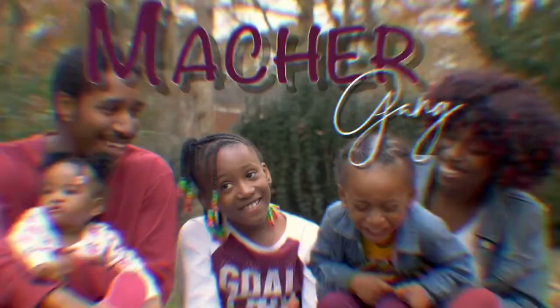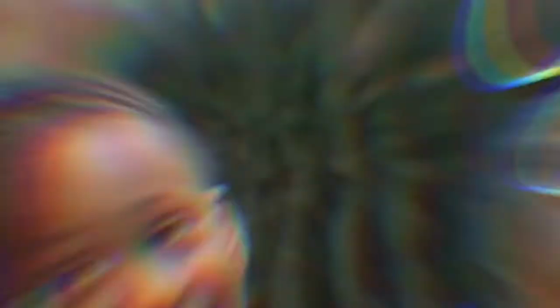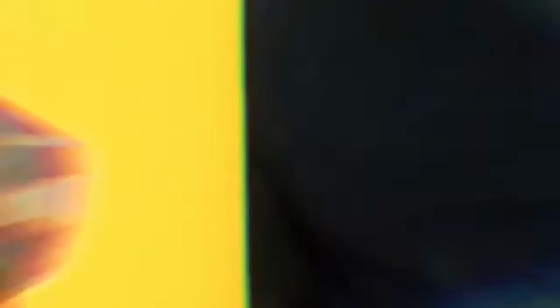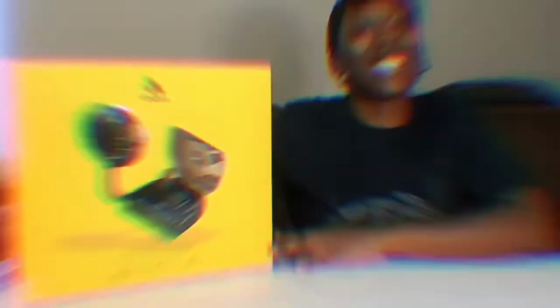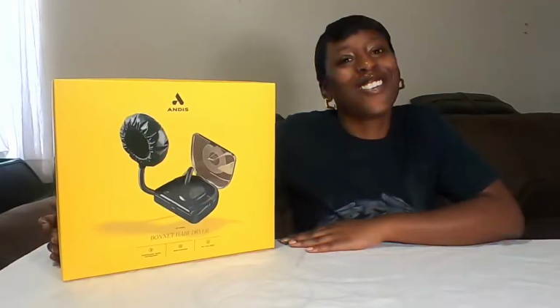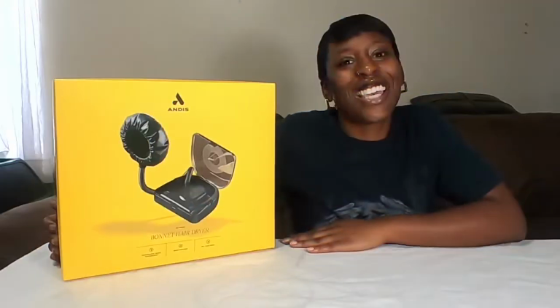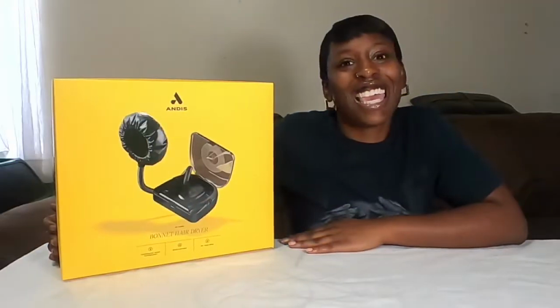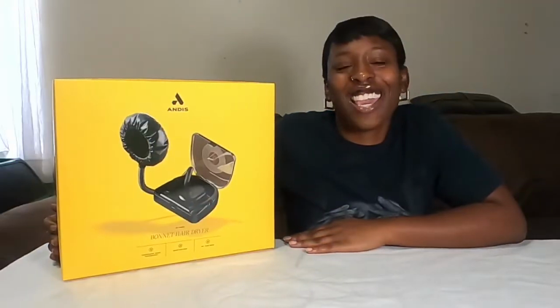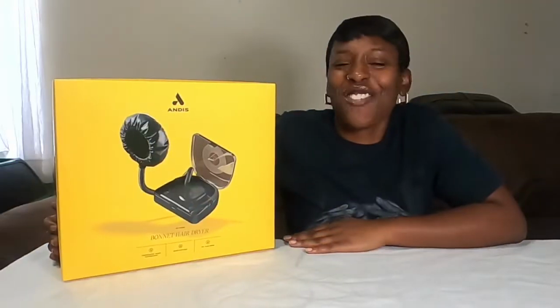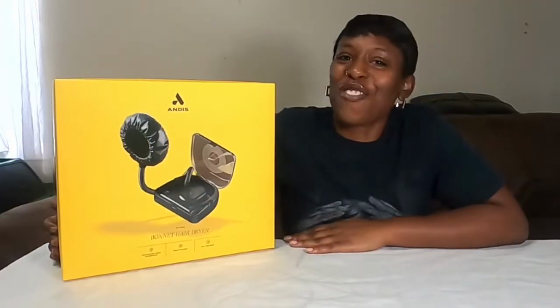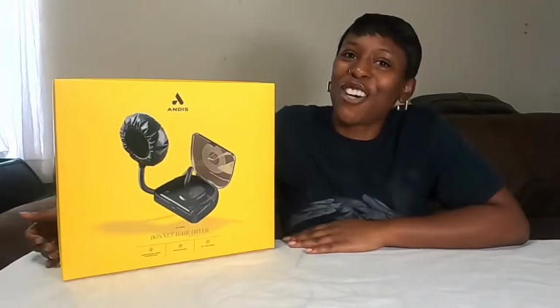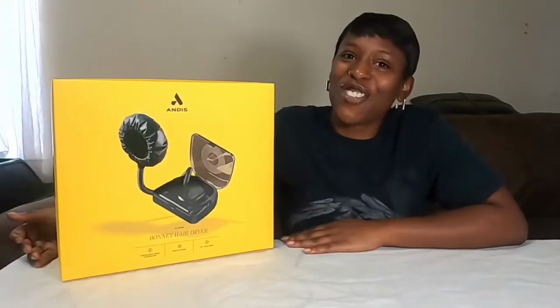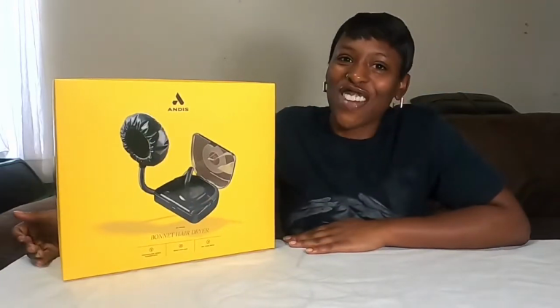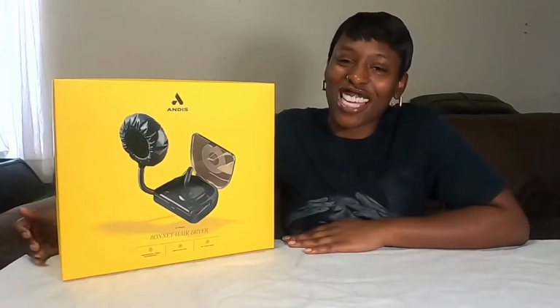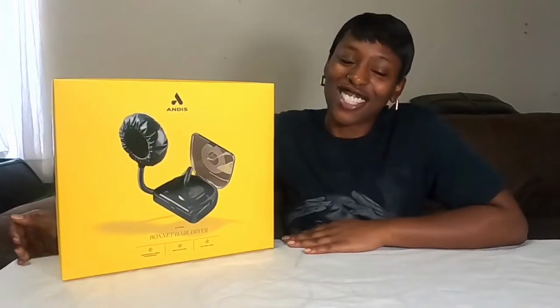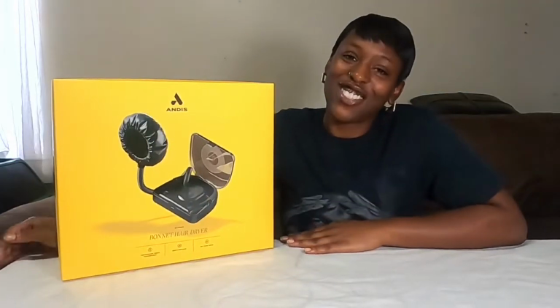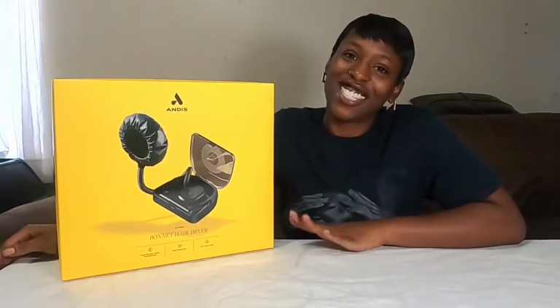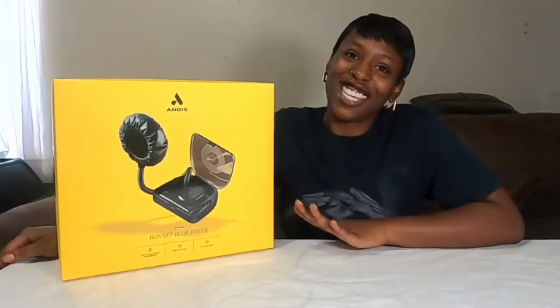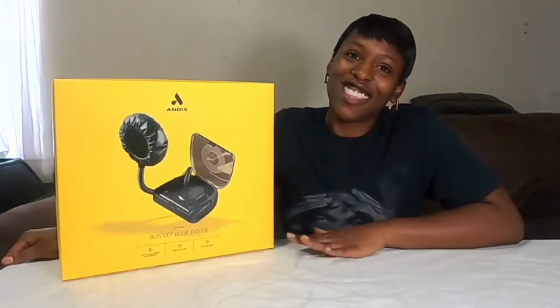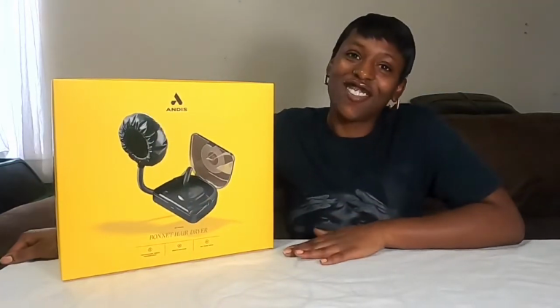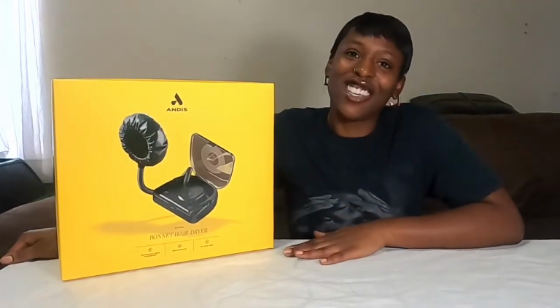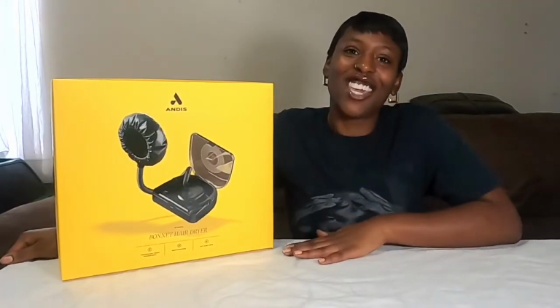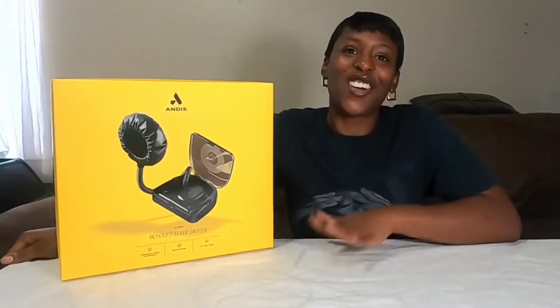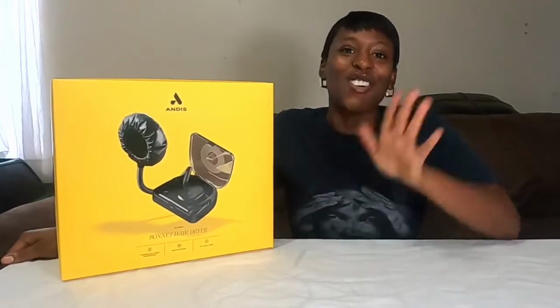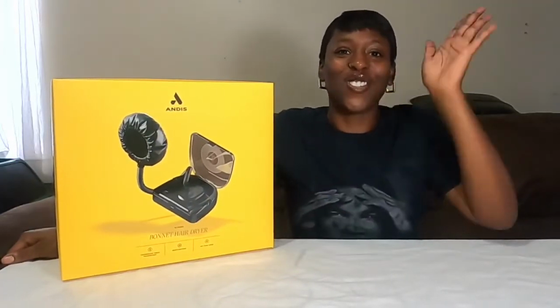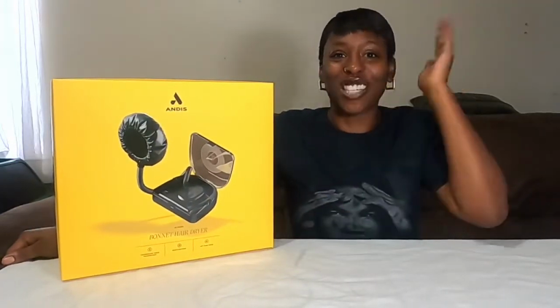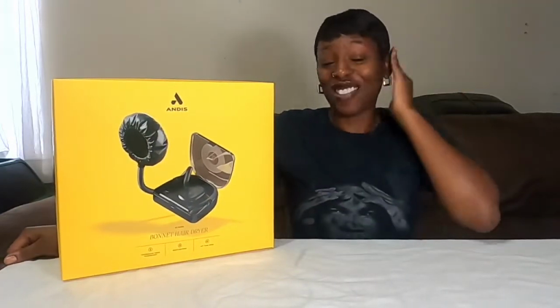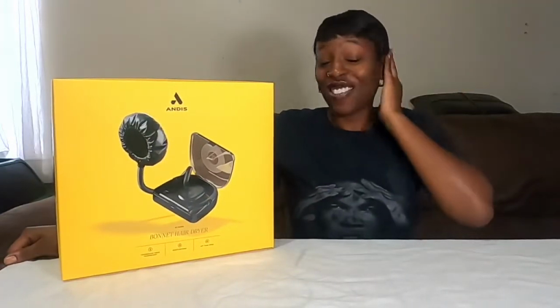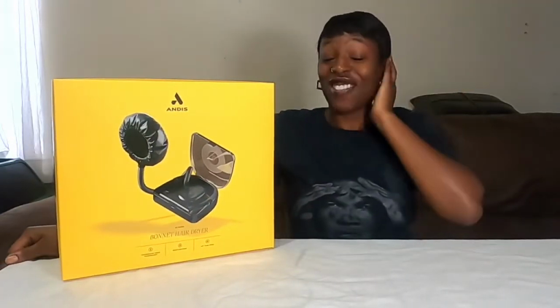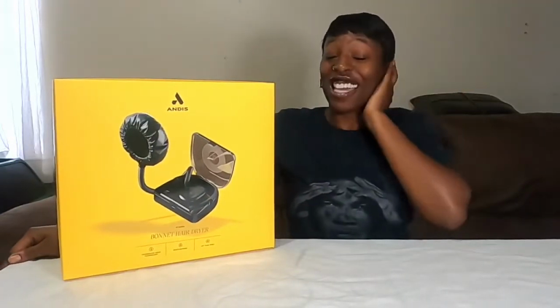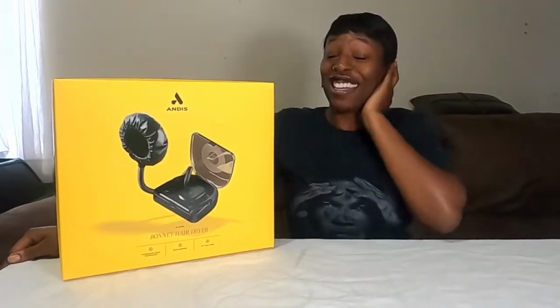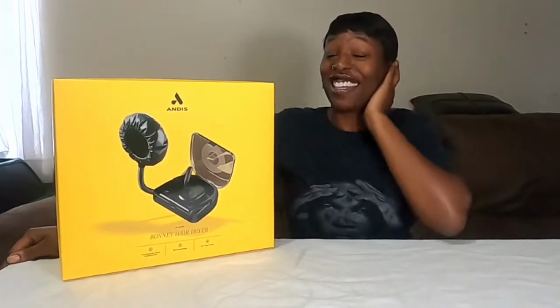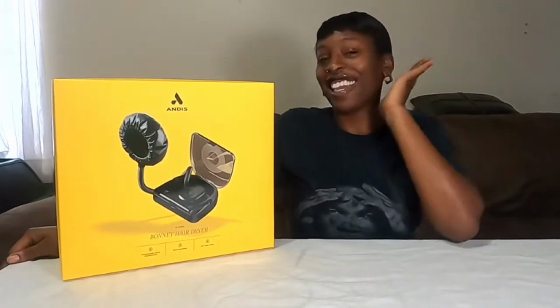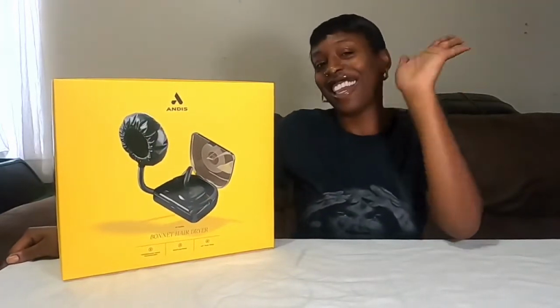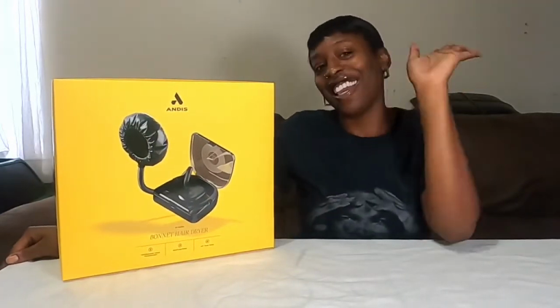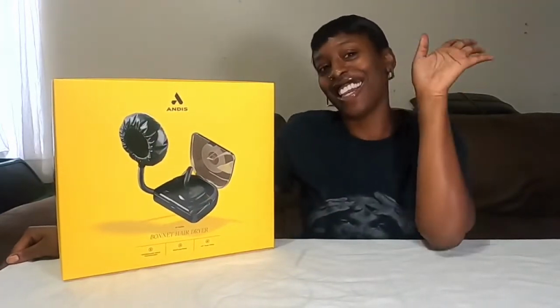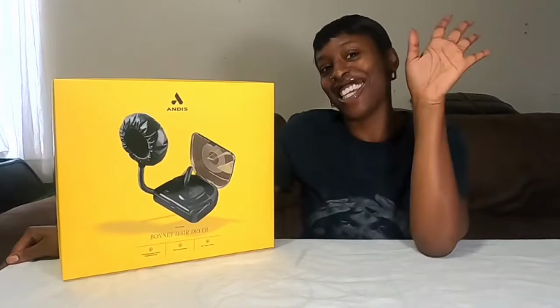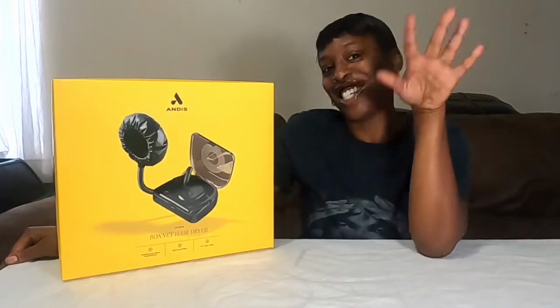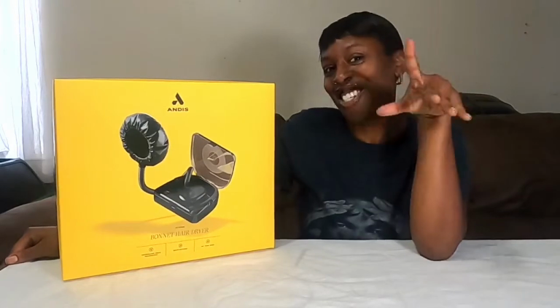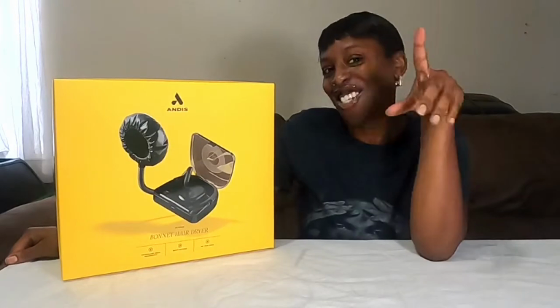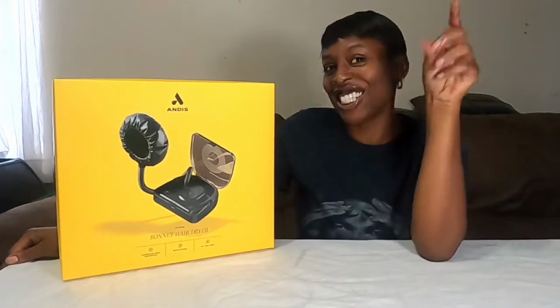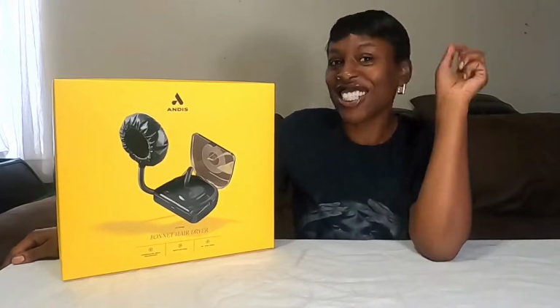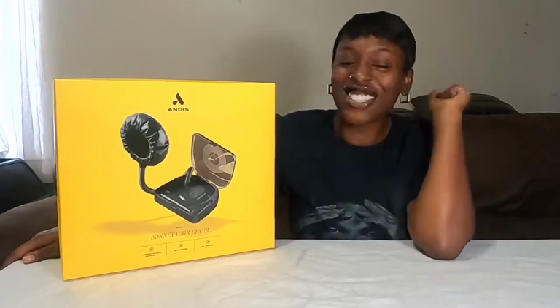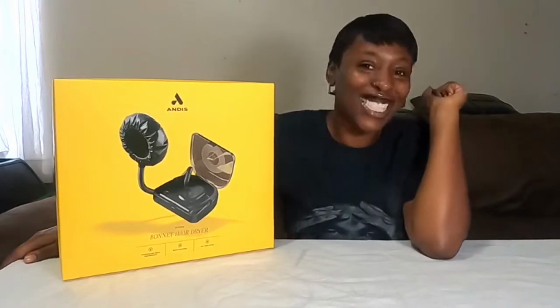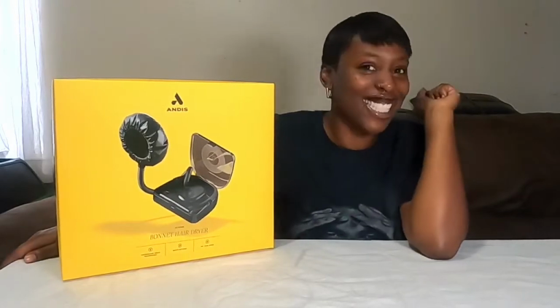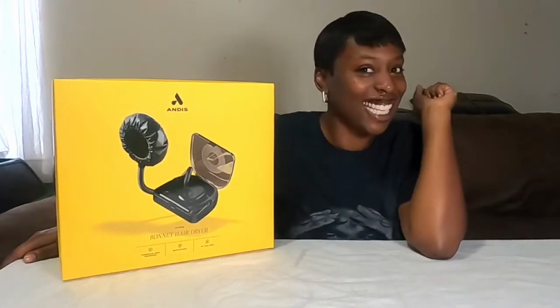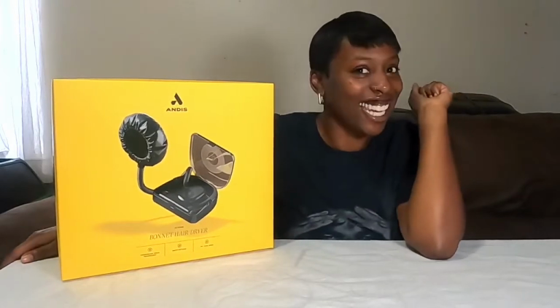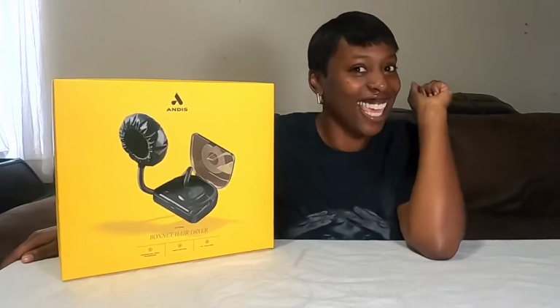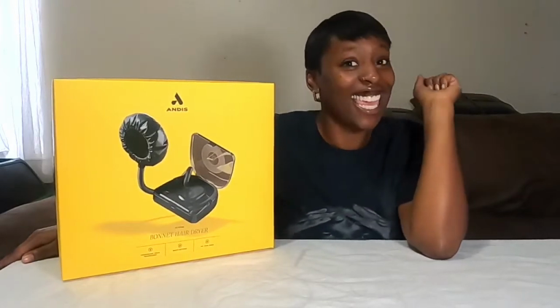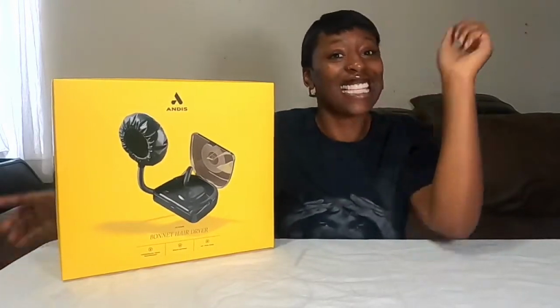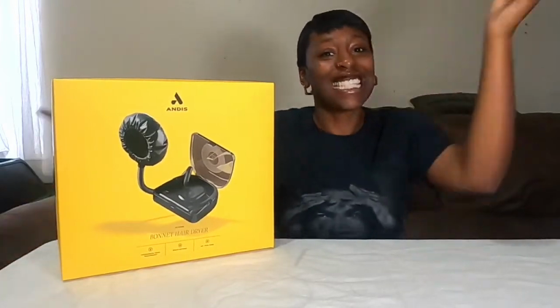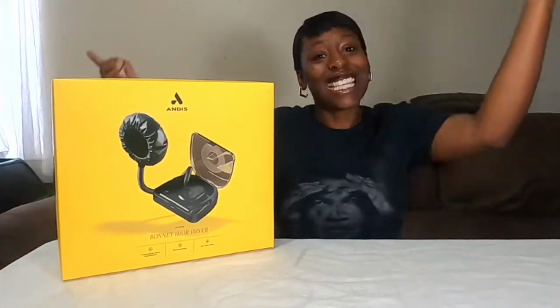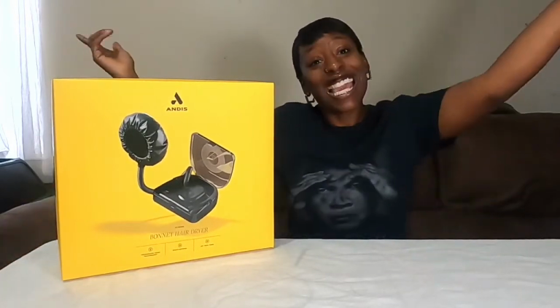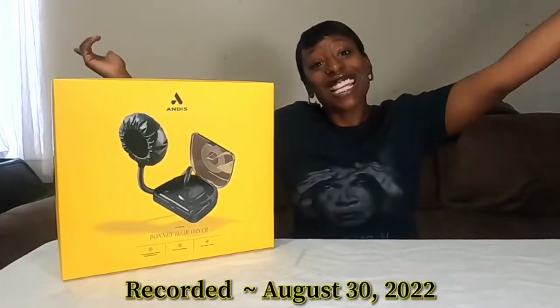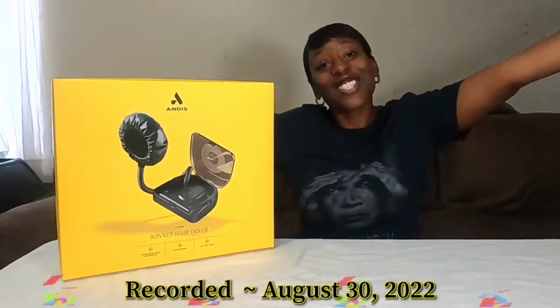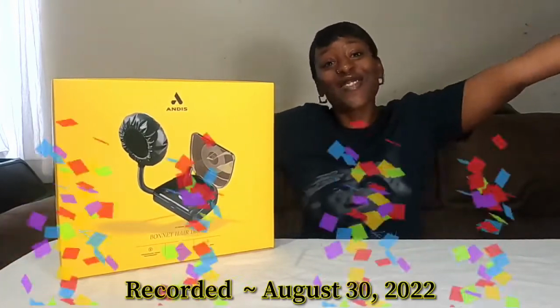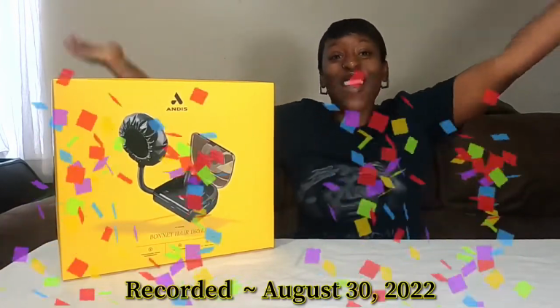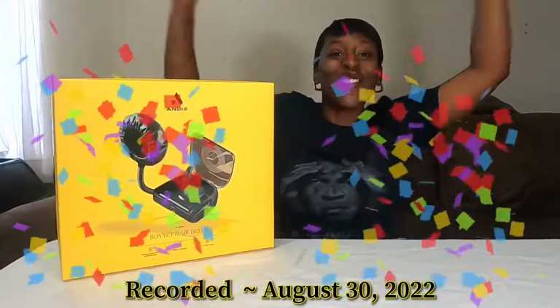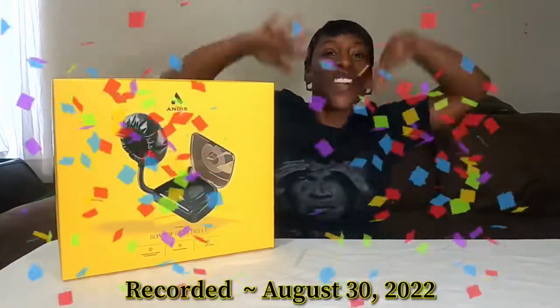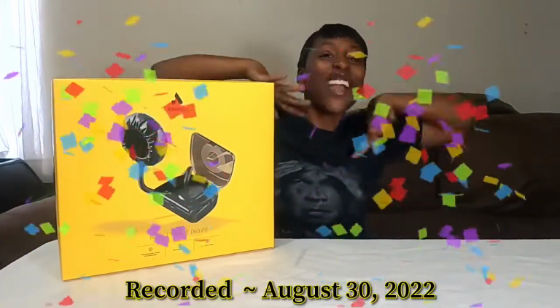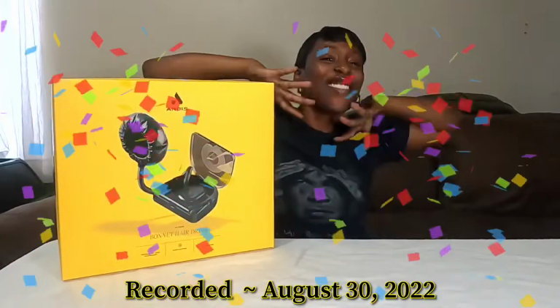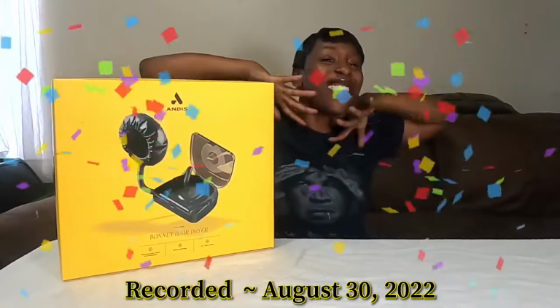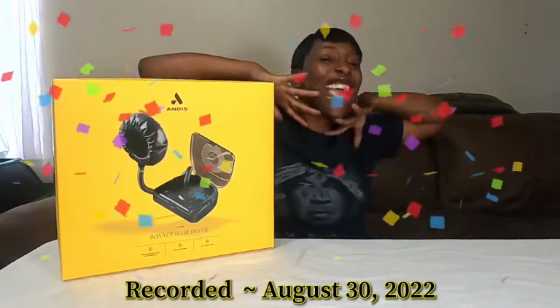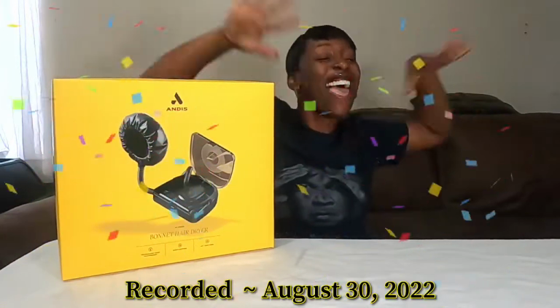What's up gang, welcome back to another video with the Maker Gang. It's your girl Sade, and today is my birthday!